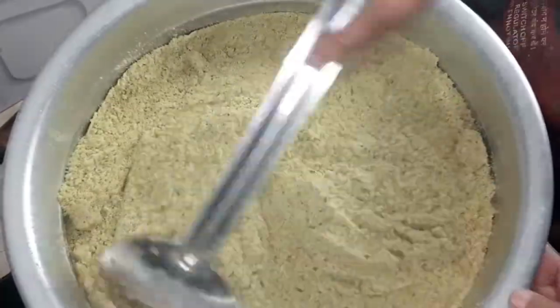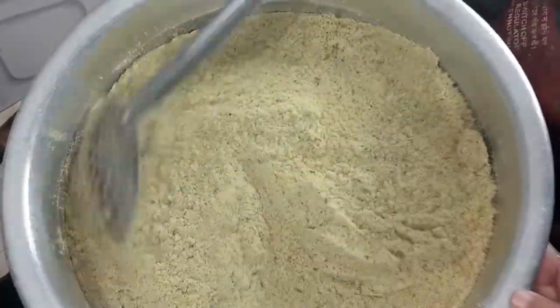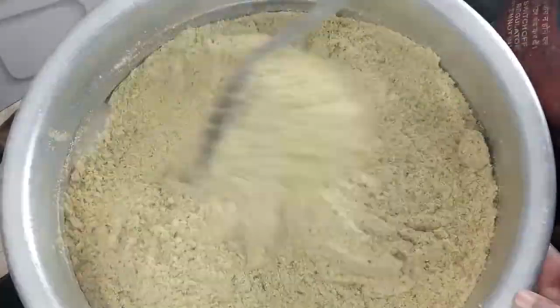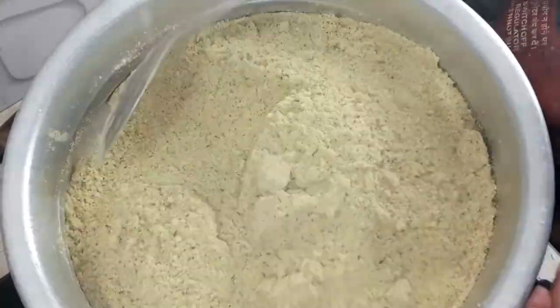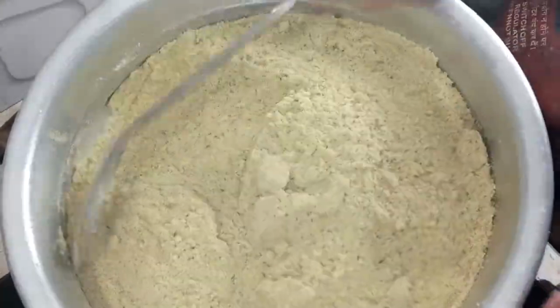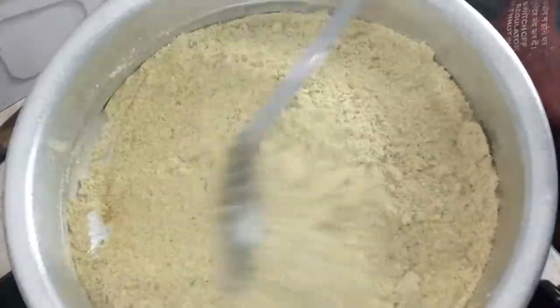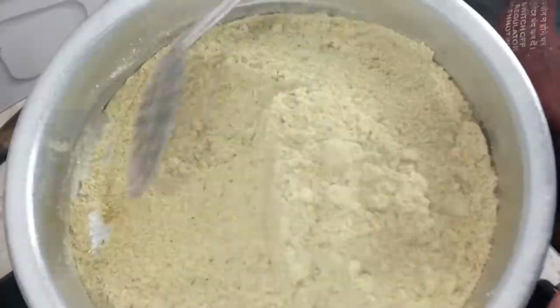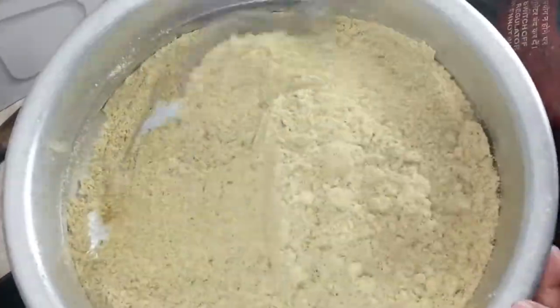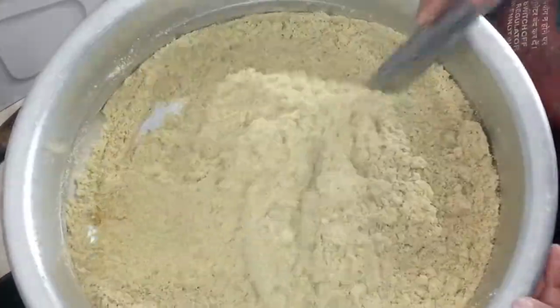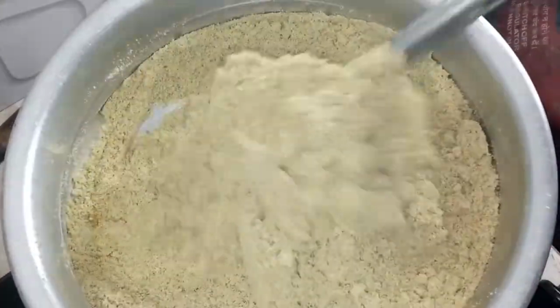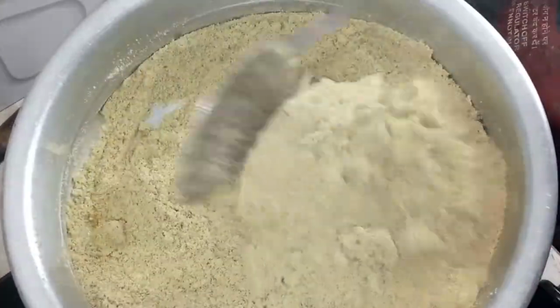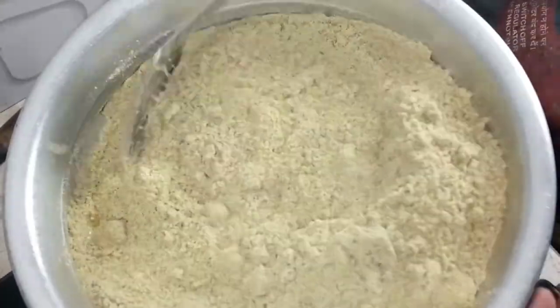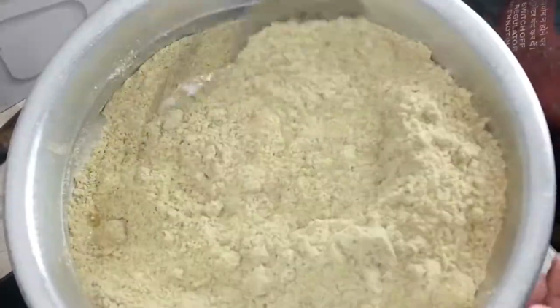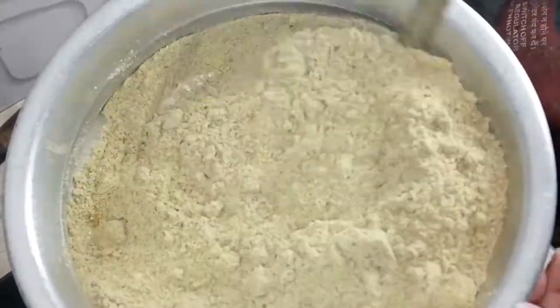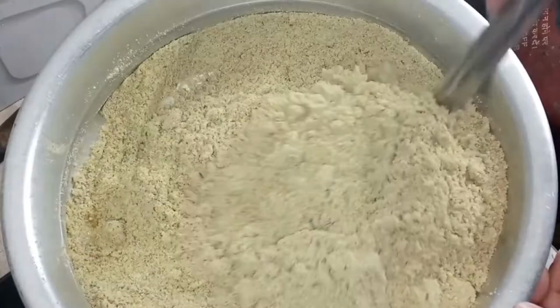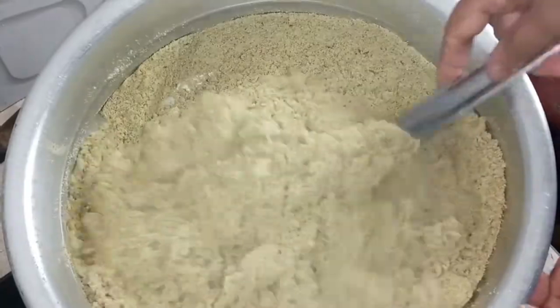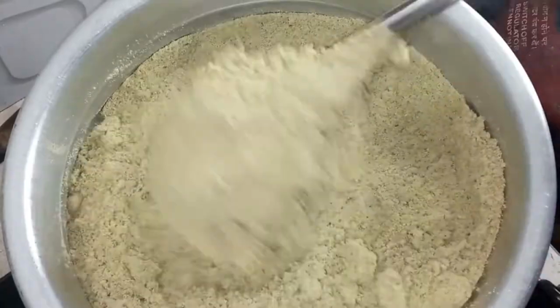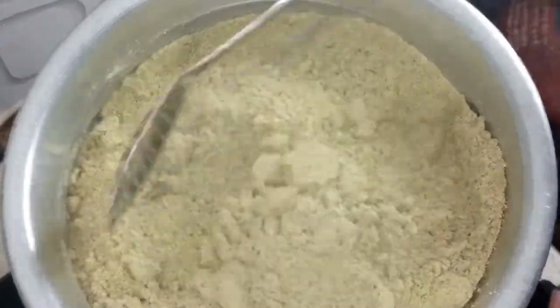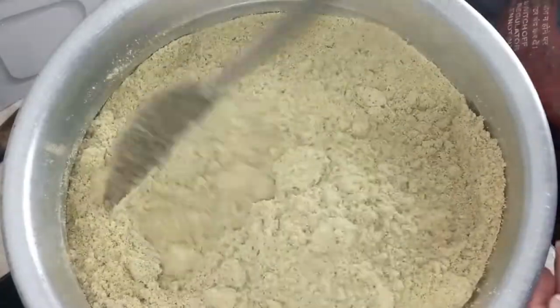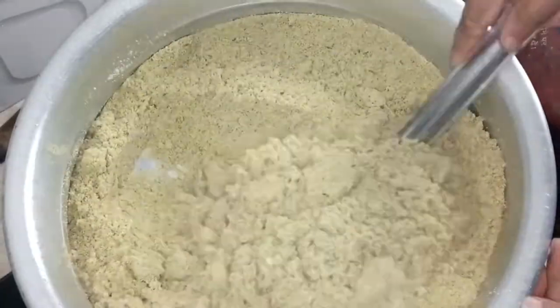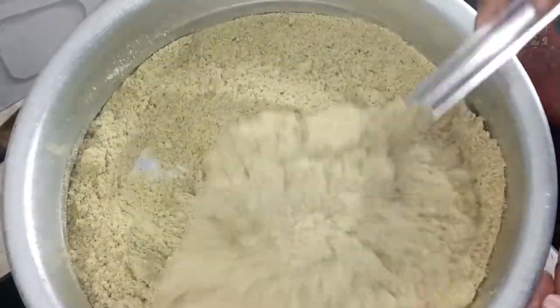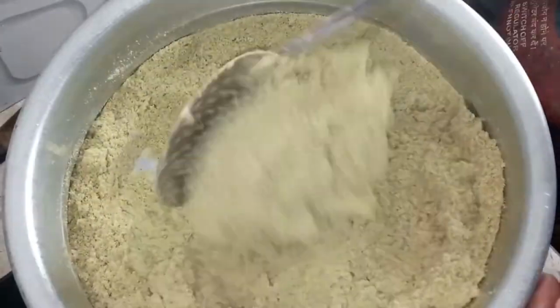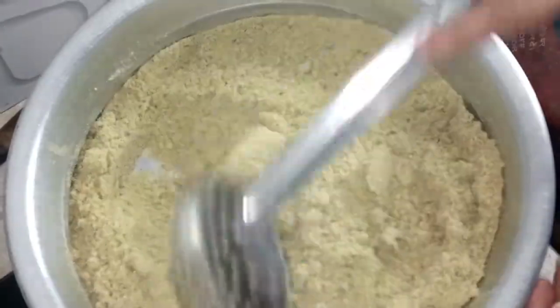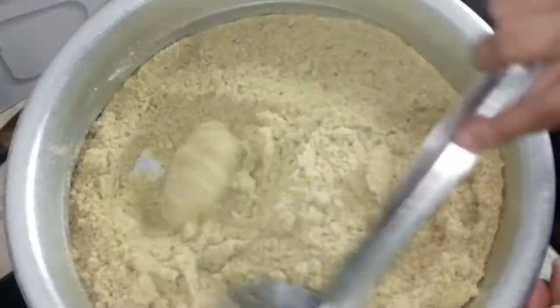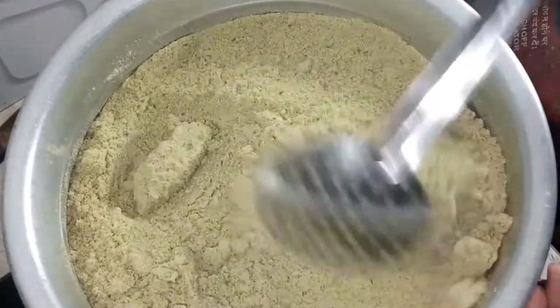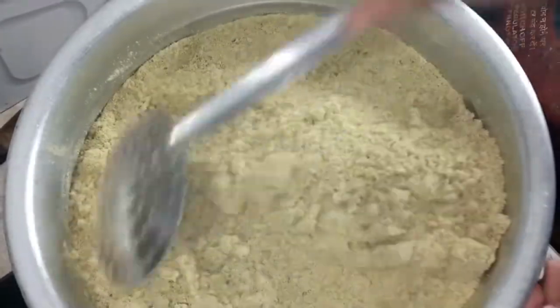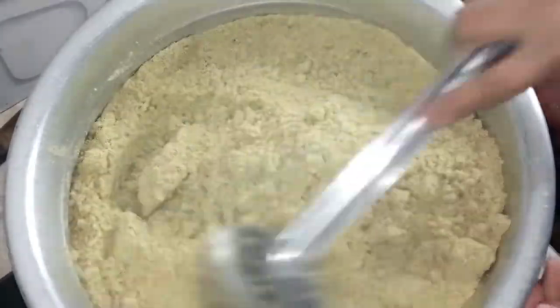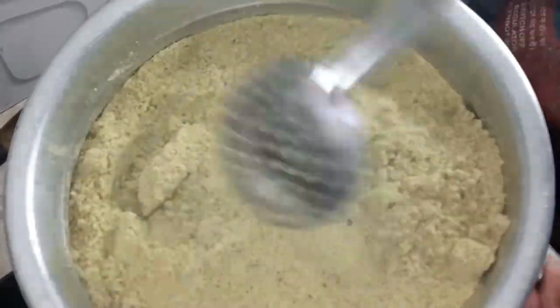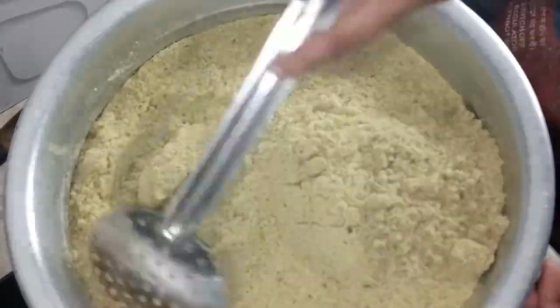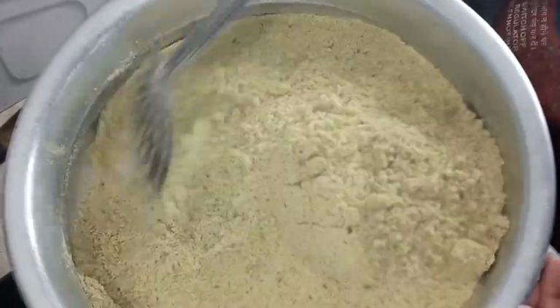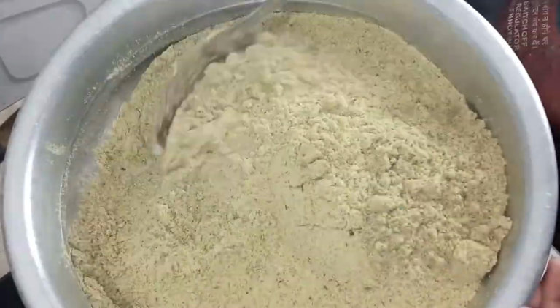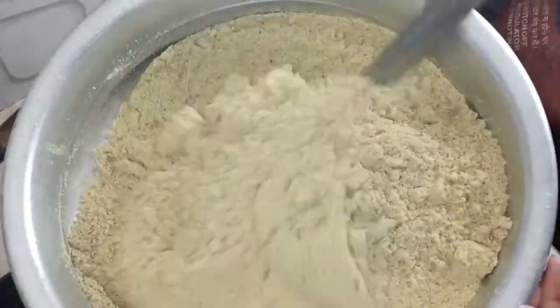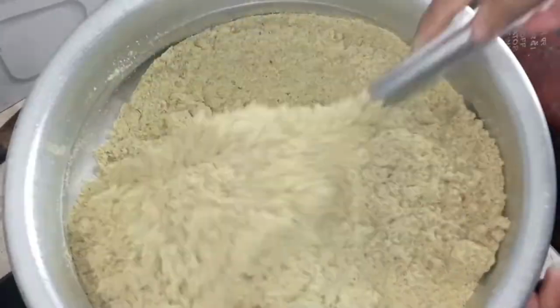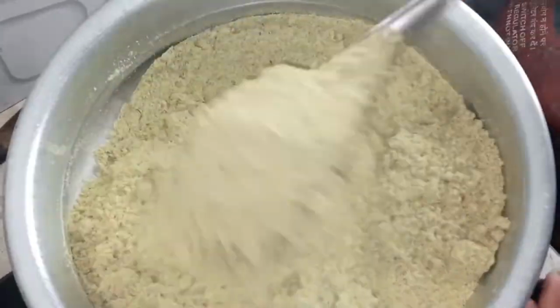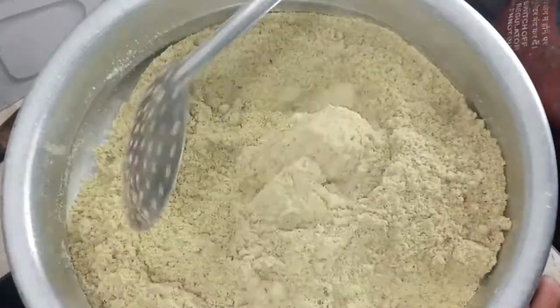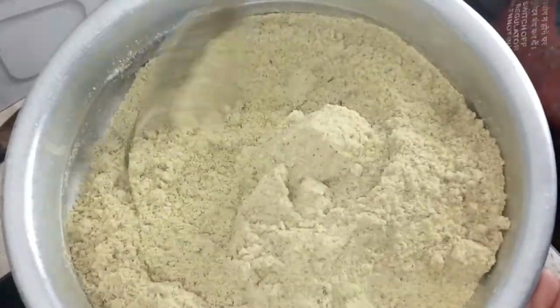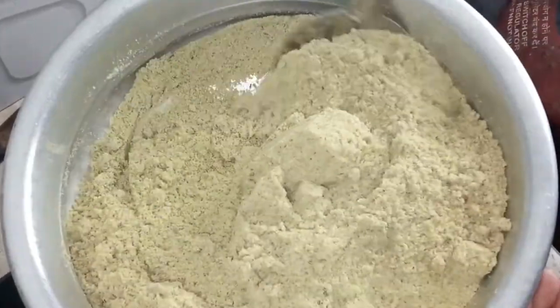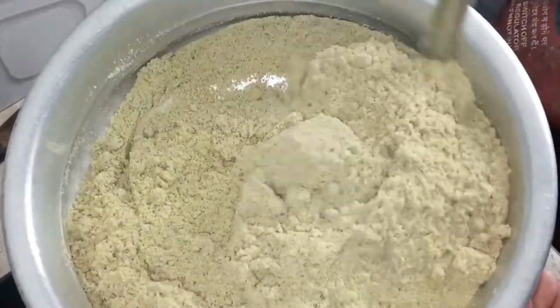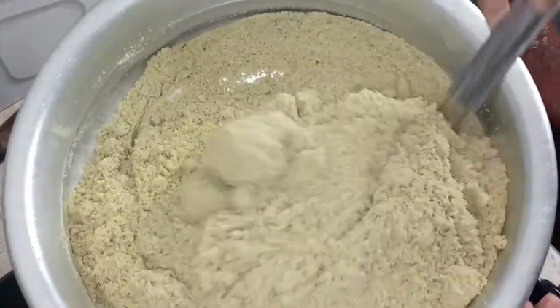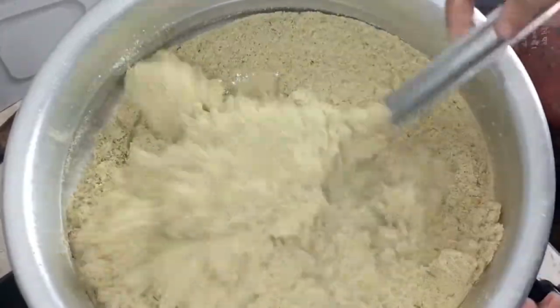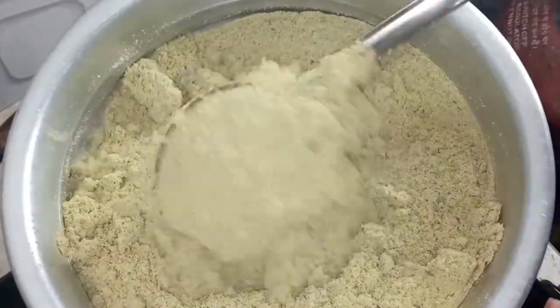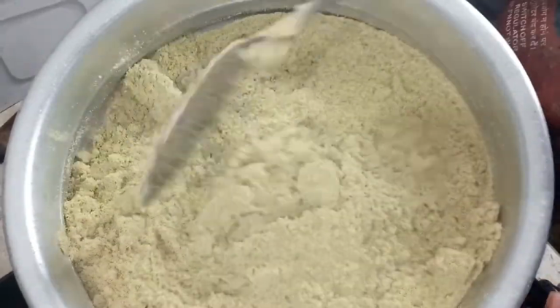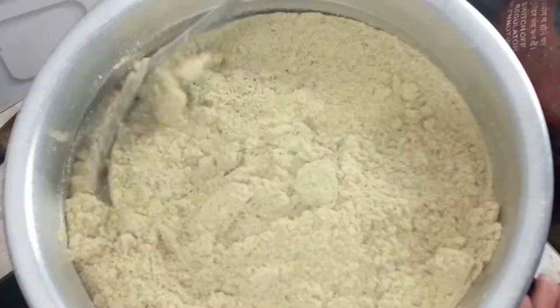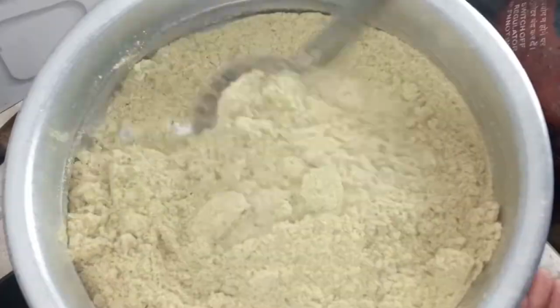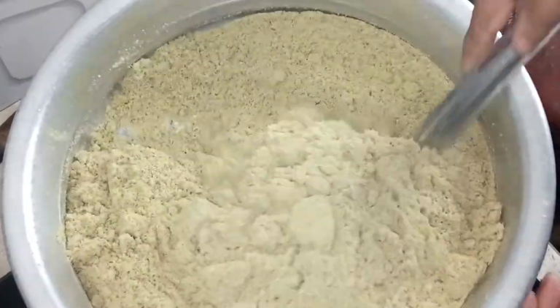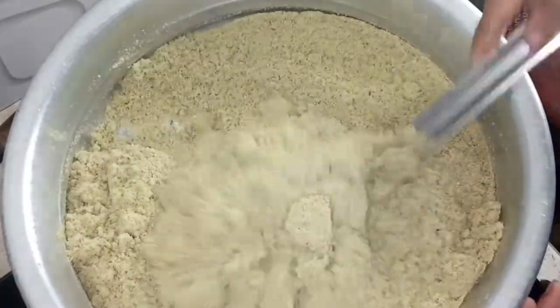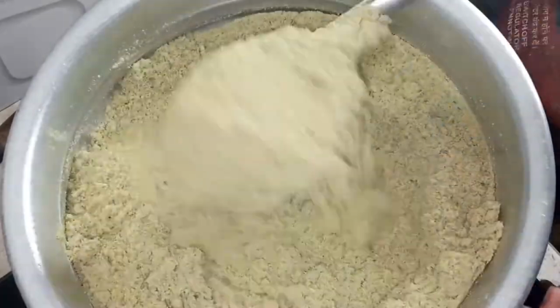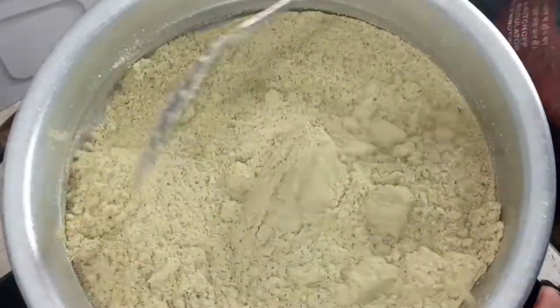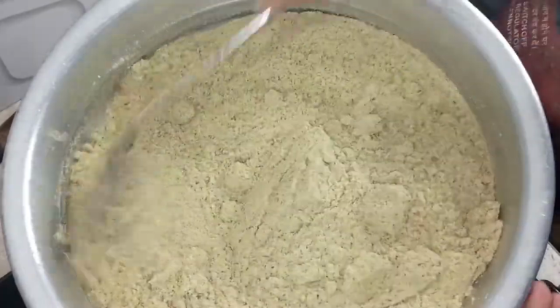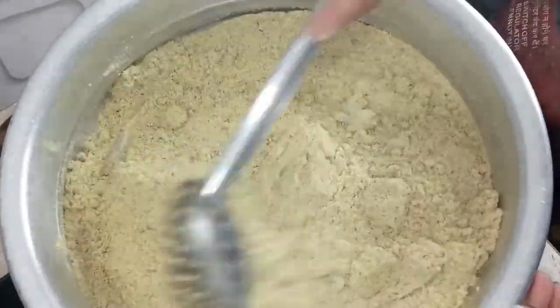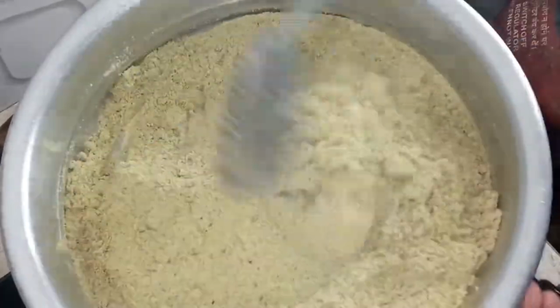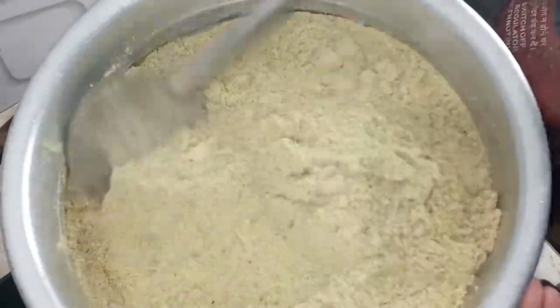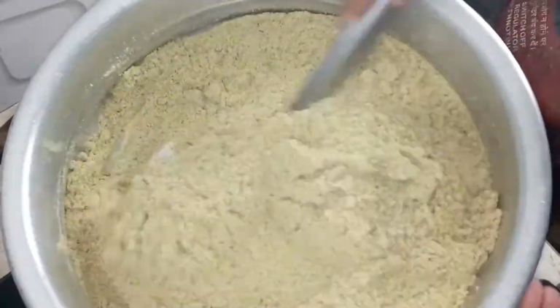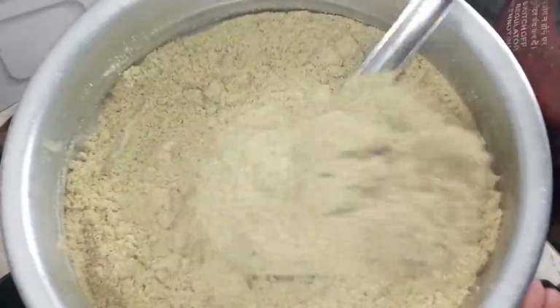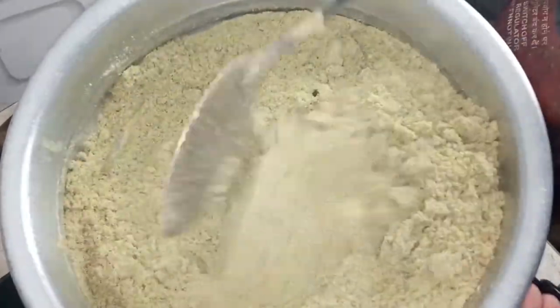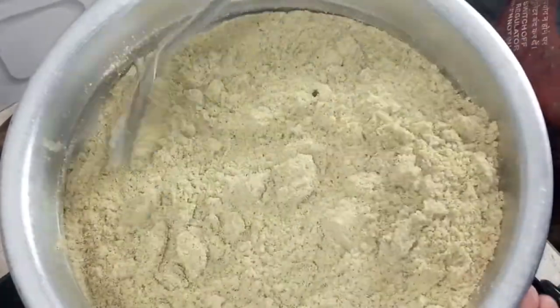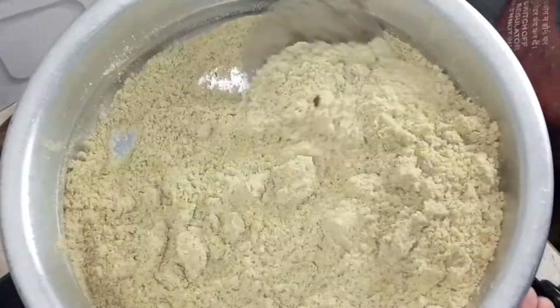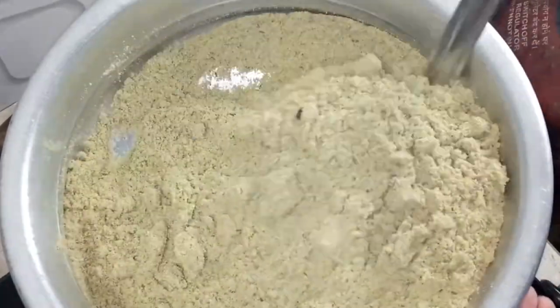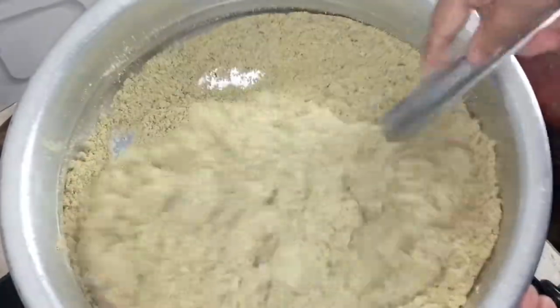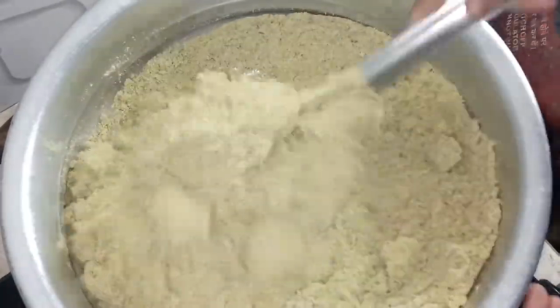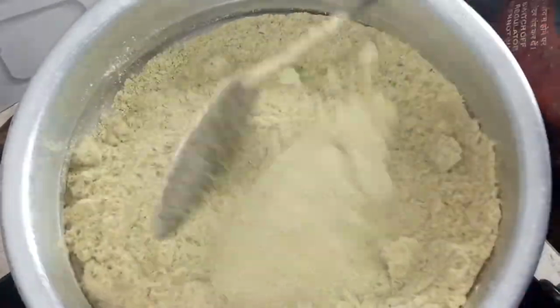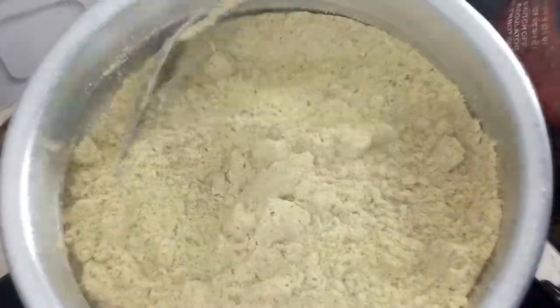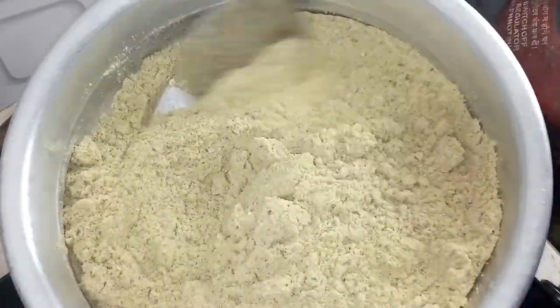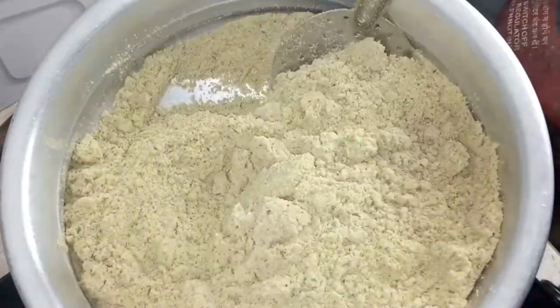Just put it on a middle flame and it will be a glass. You can do it as well.